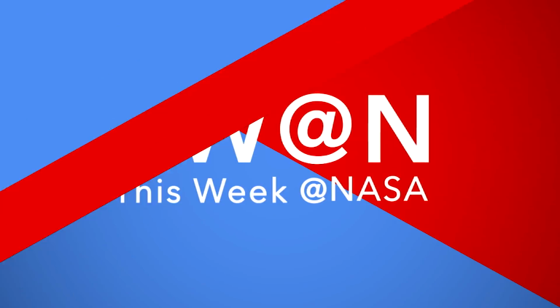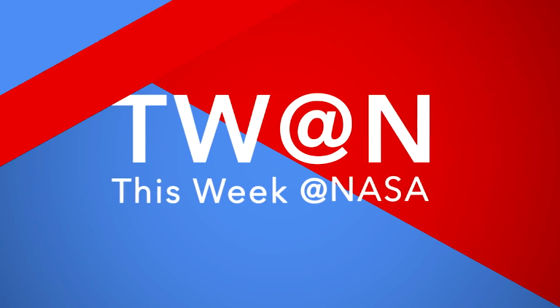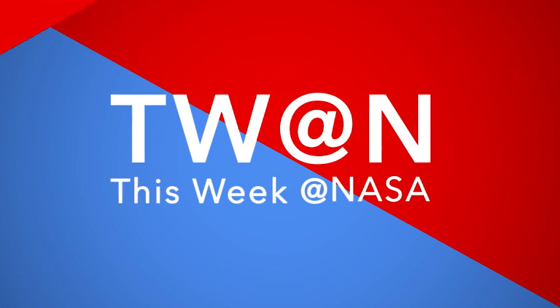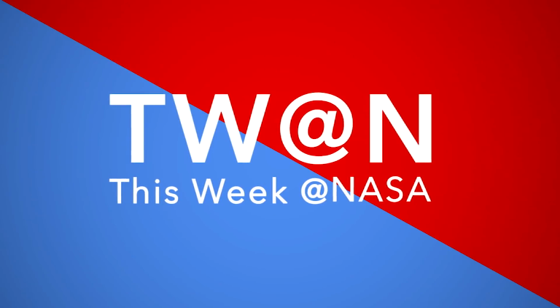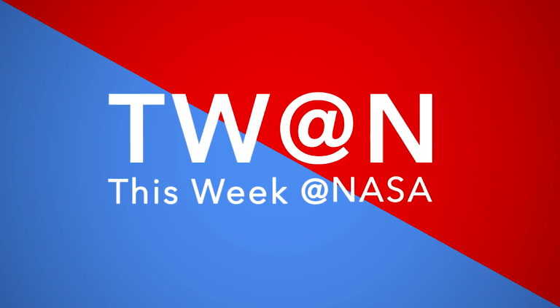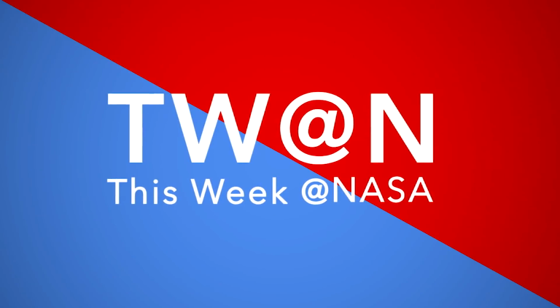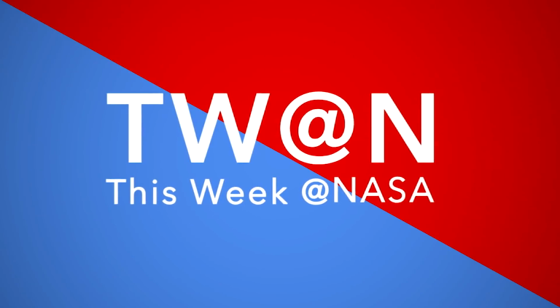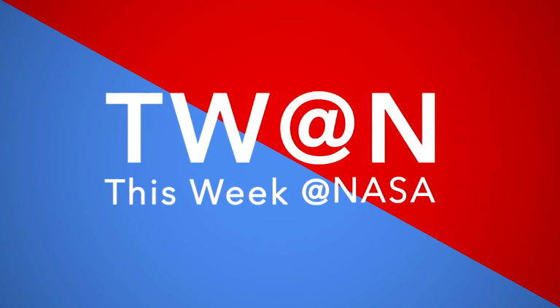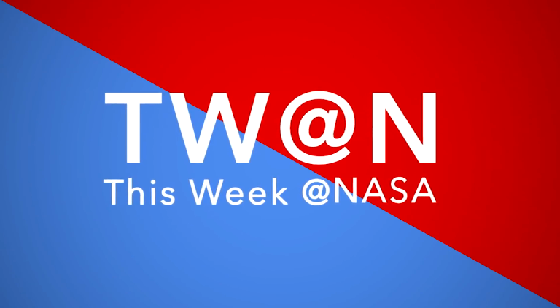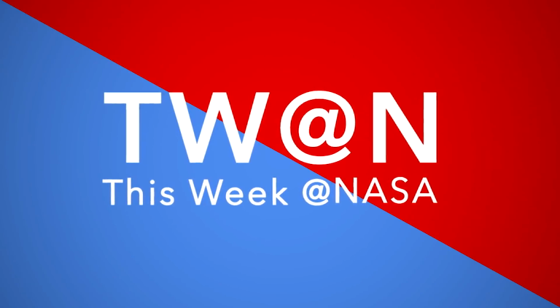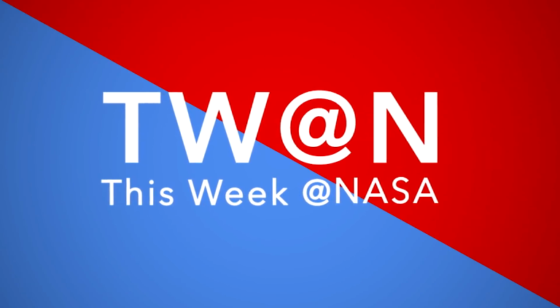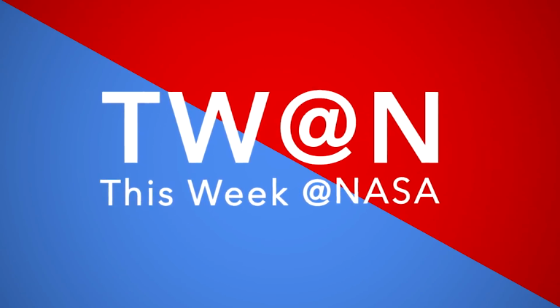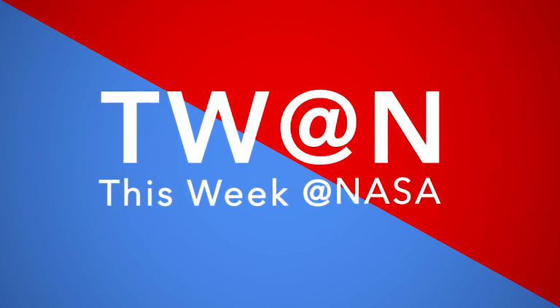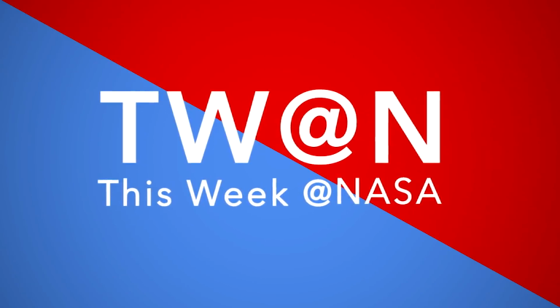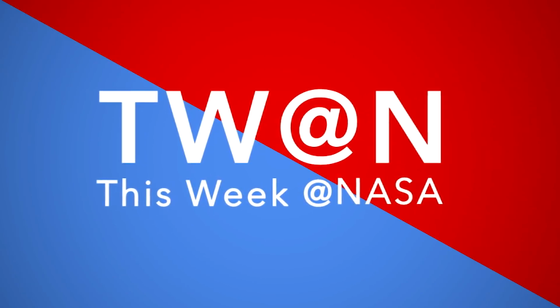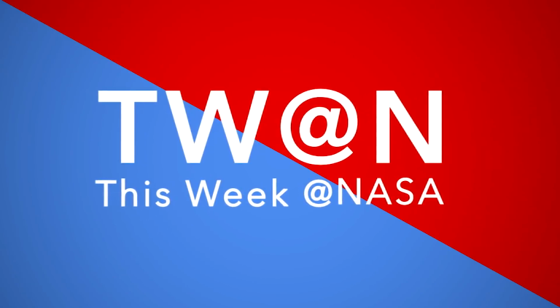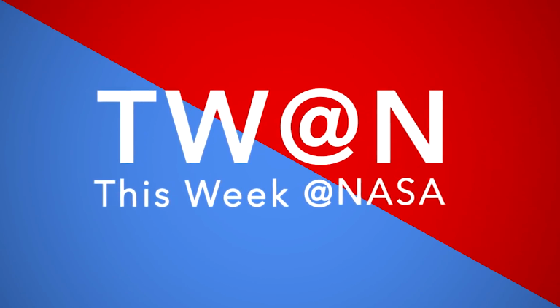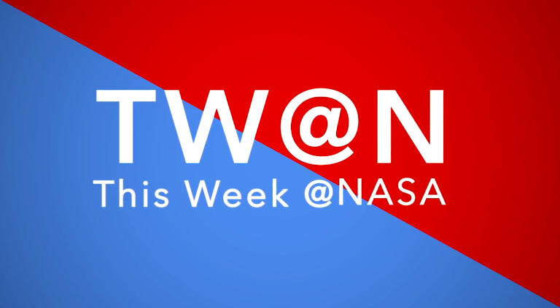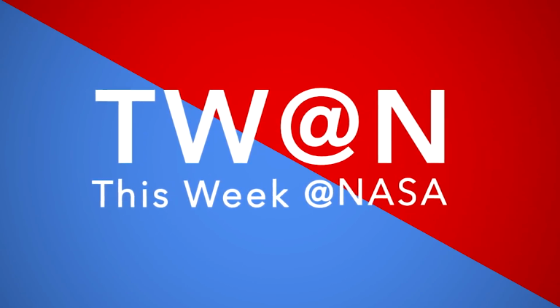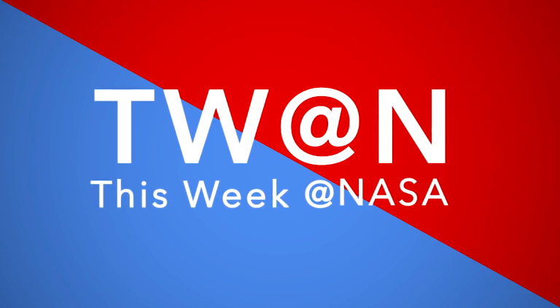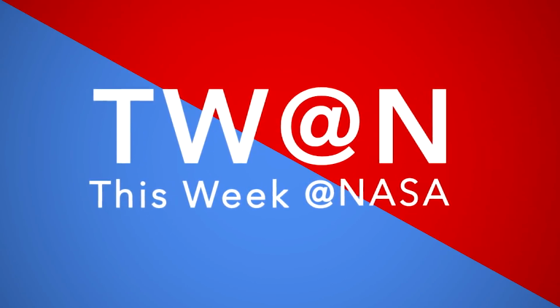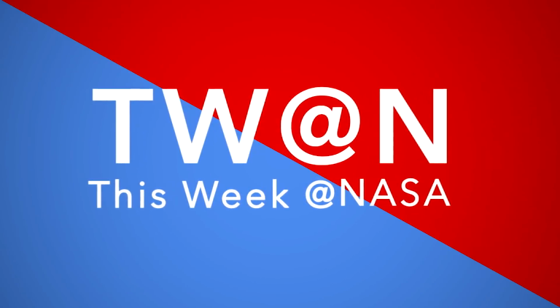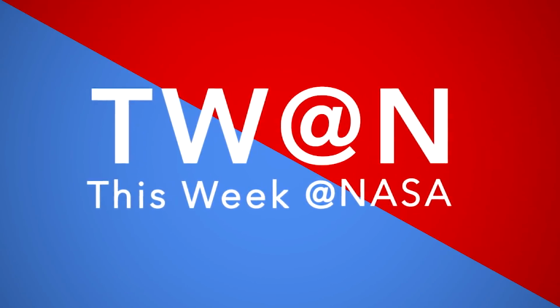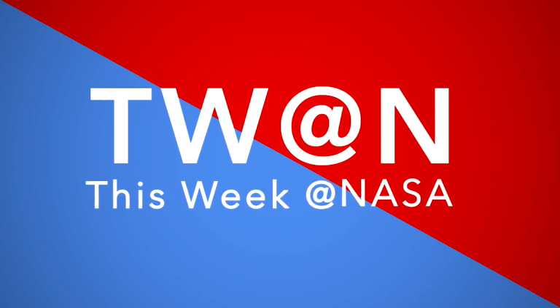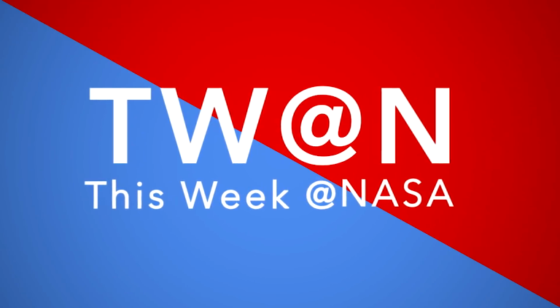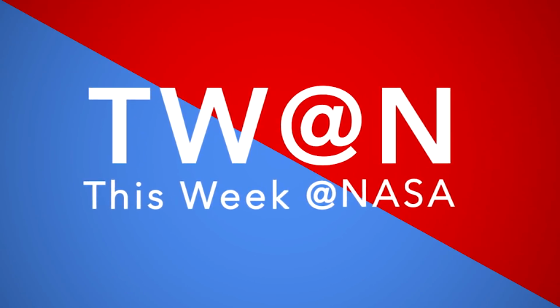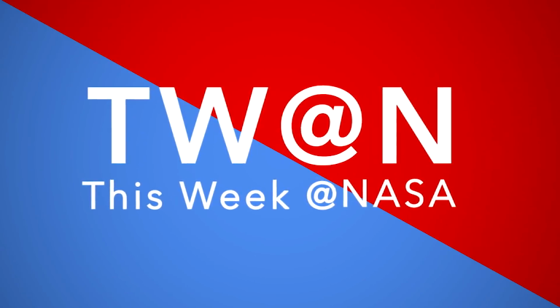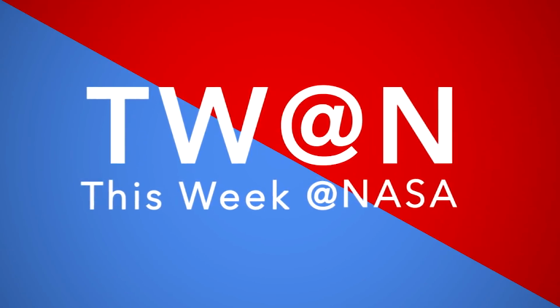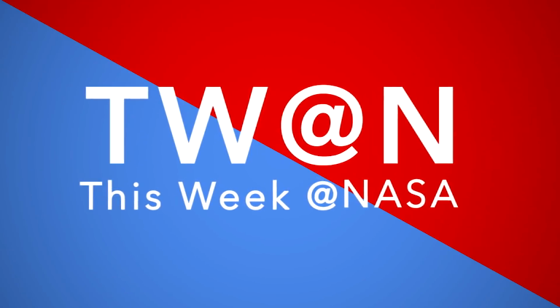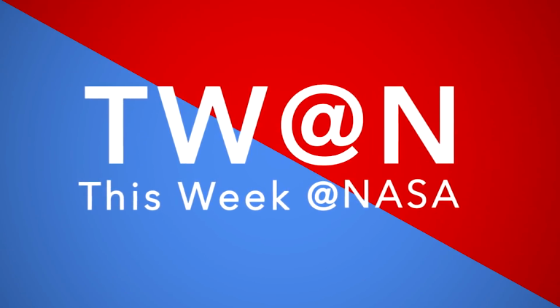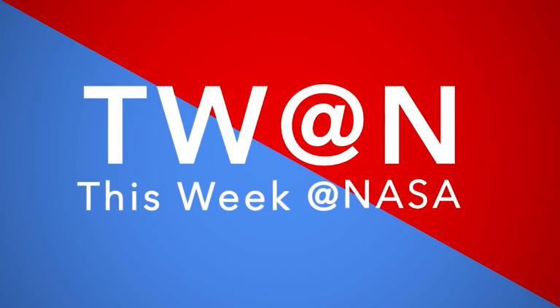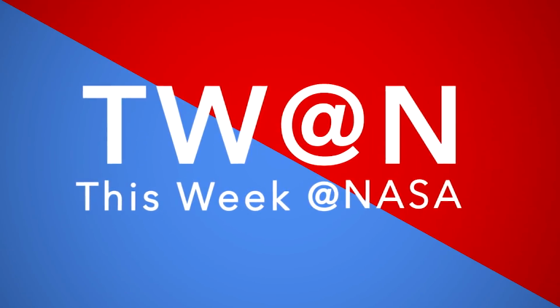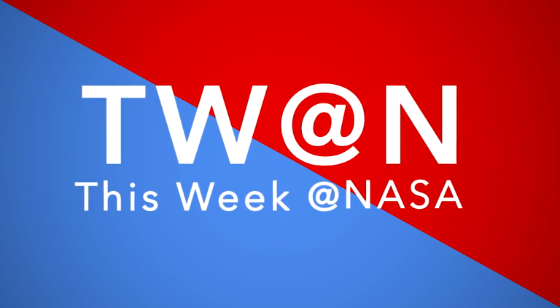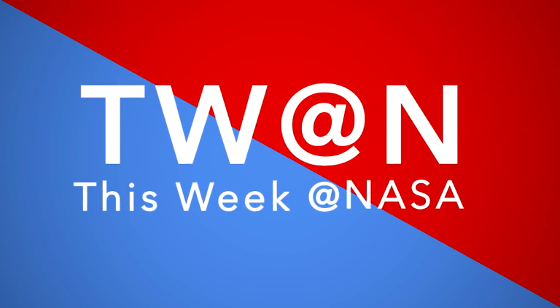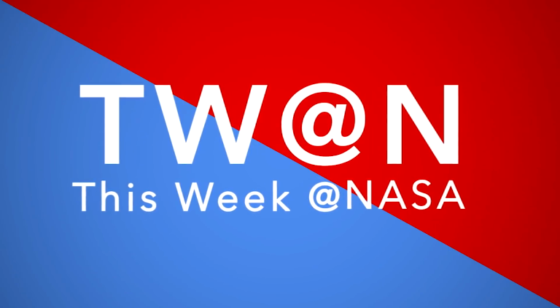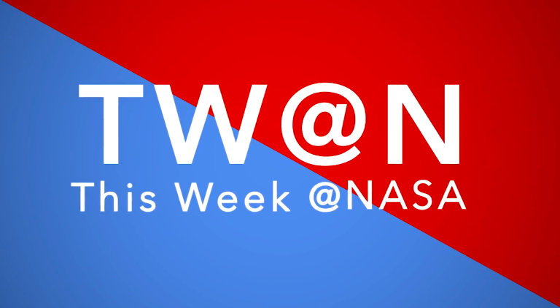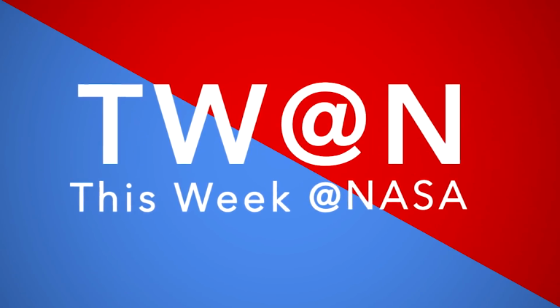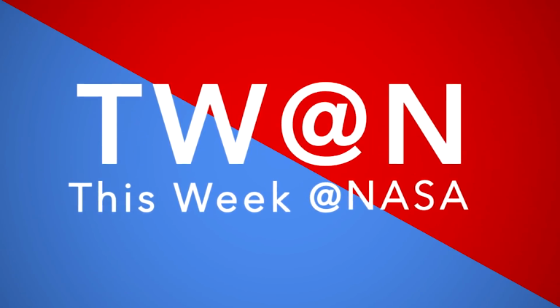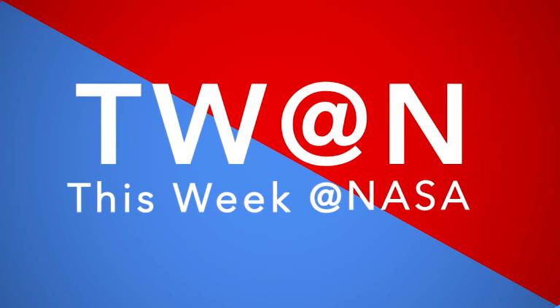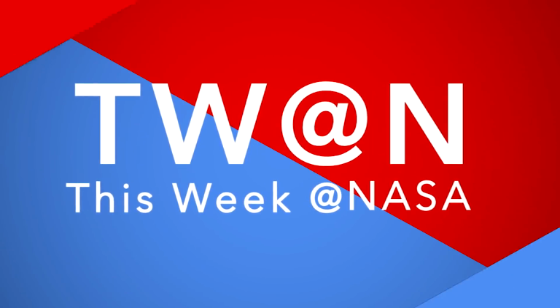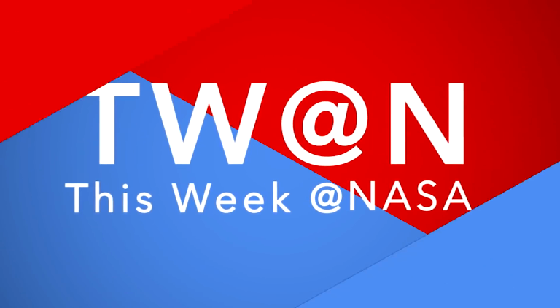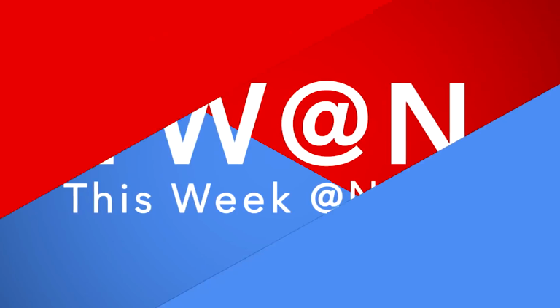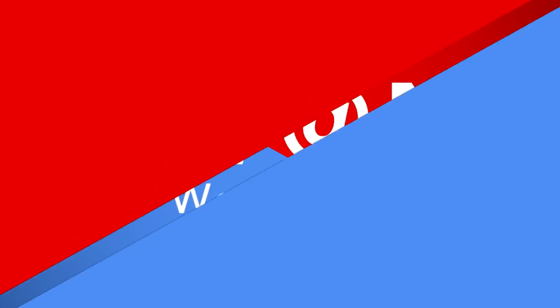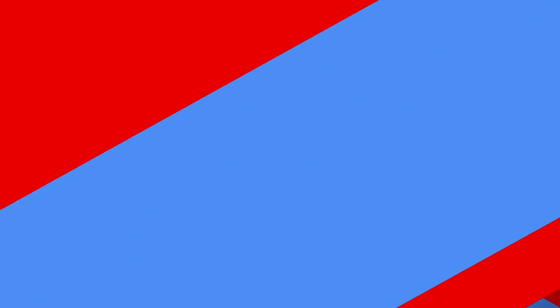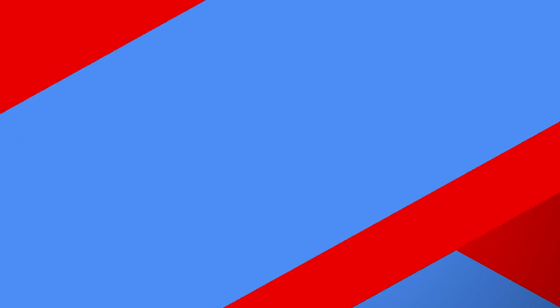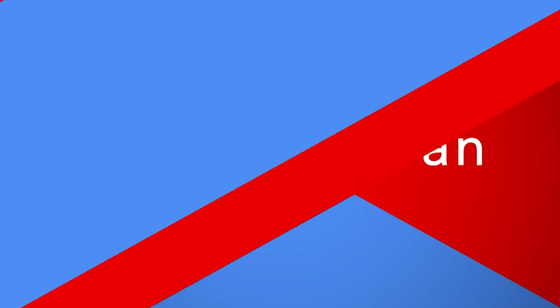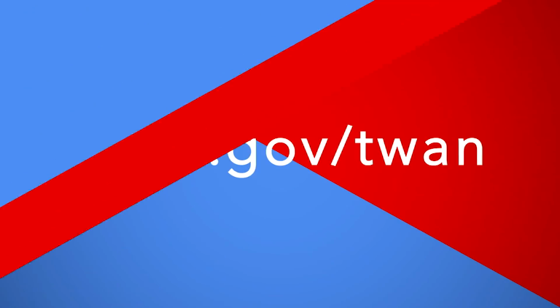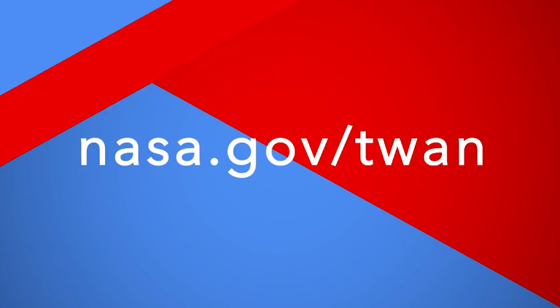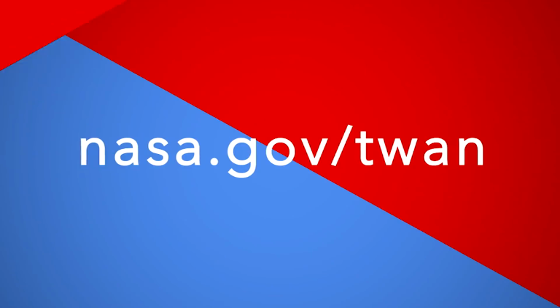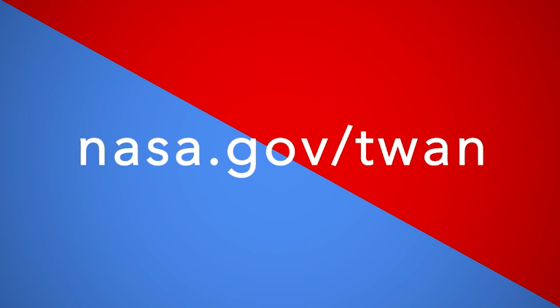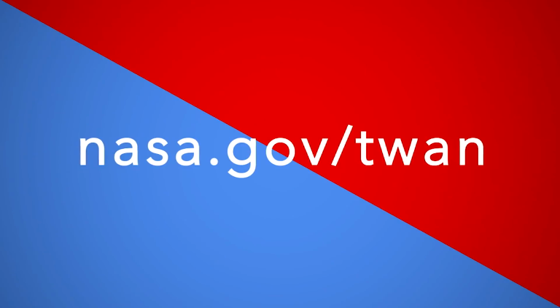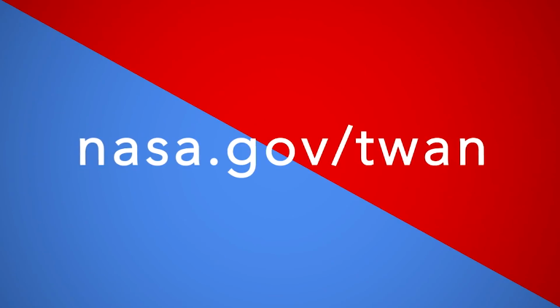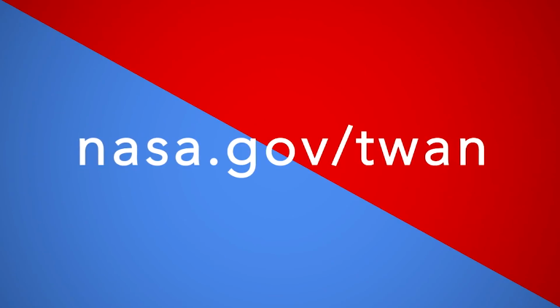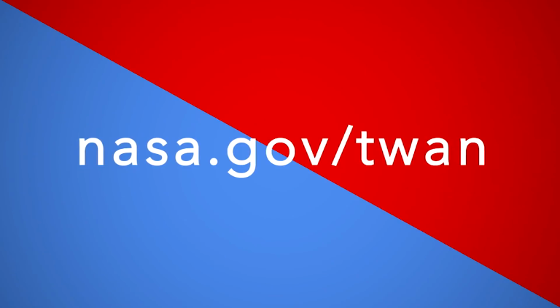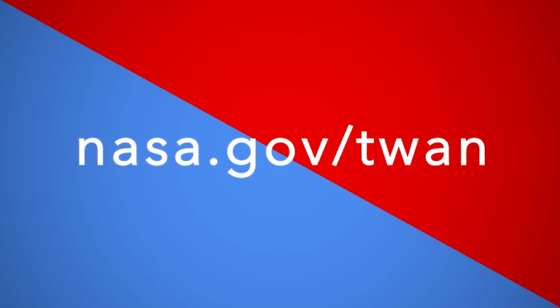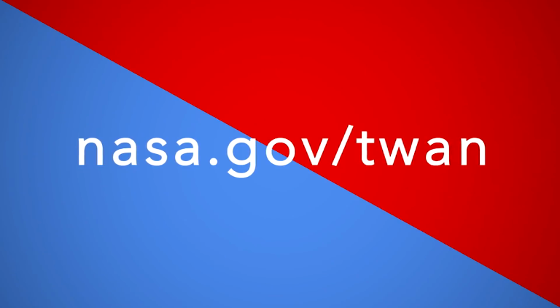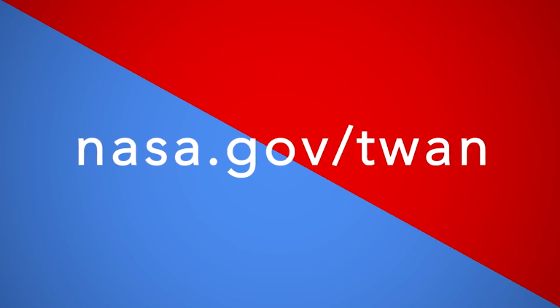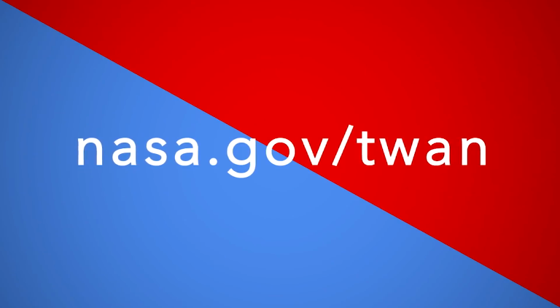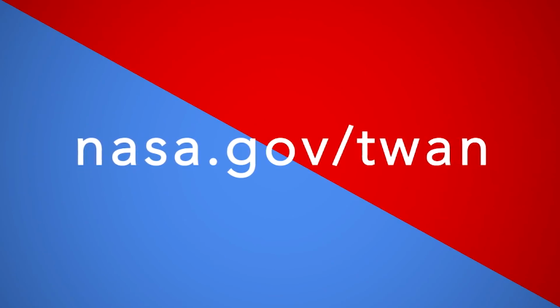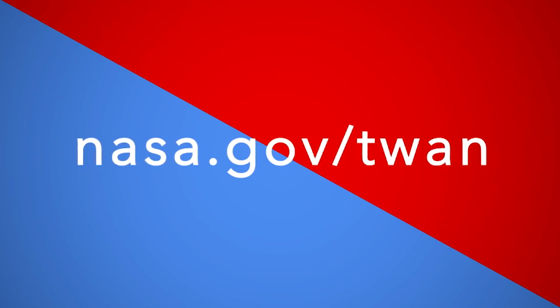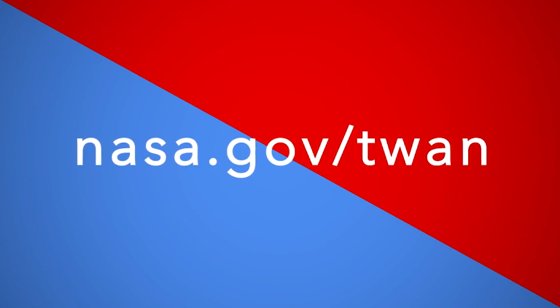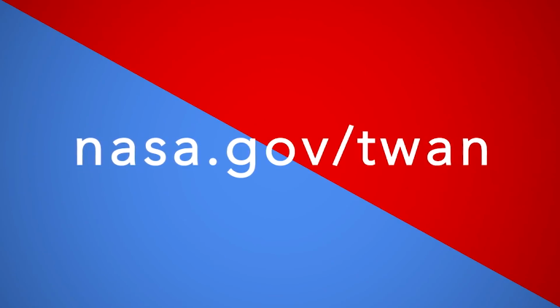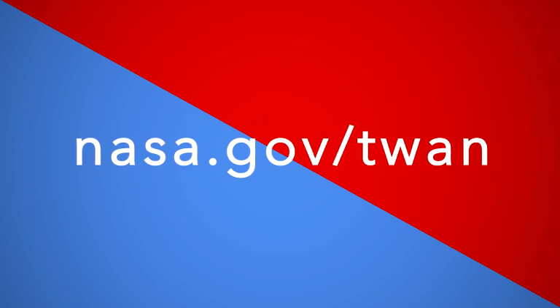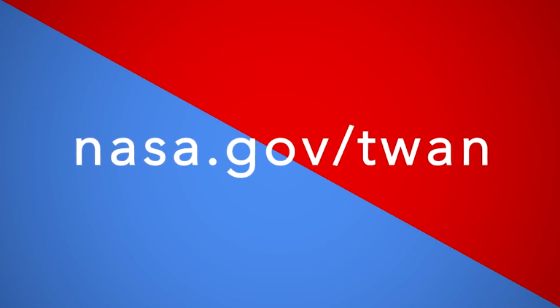That's what's up this week at NASA. For more on these and other stories, follow us on the web at www.nasa.gov.